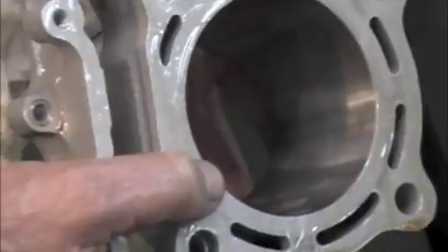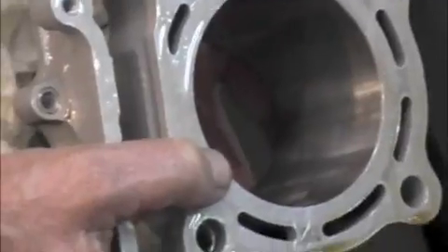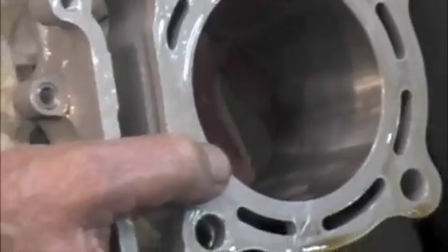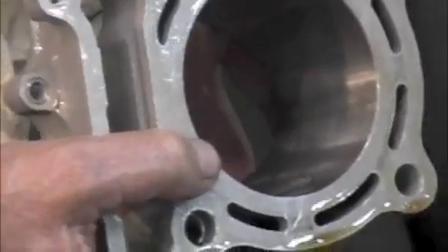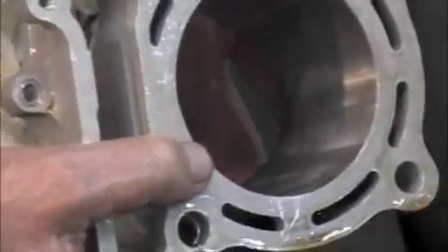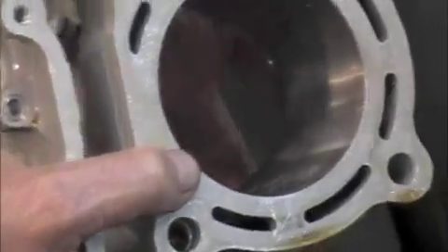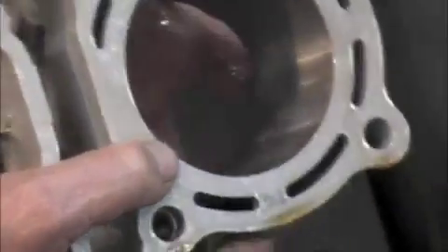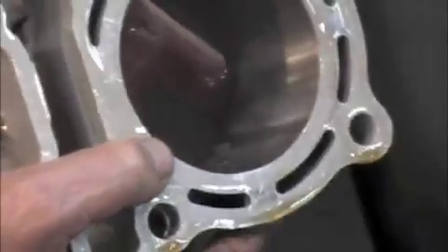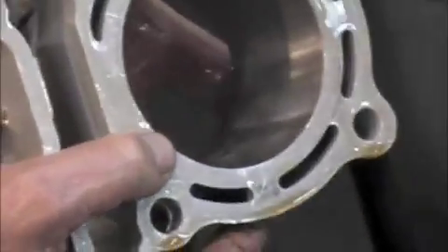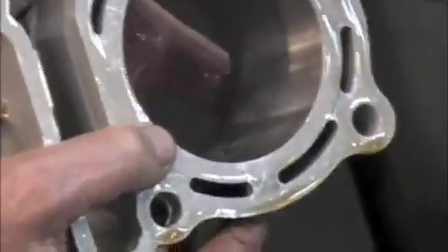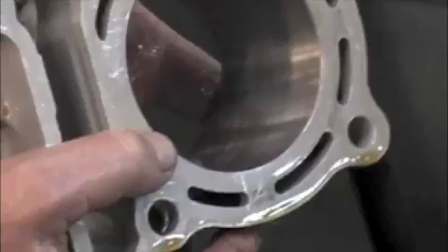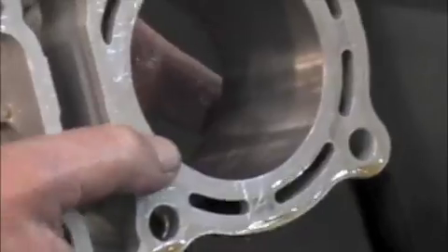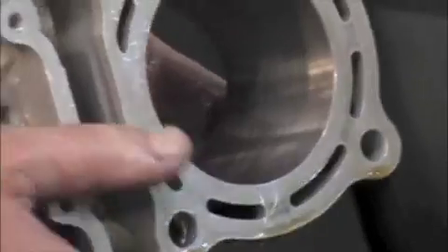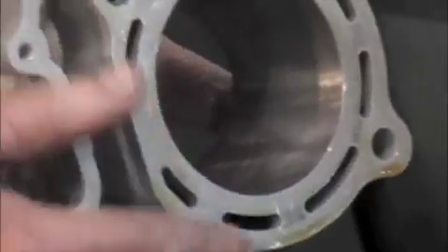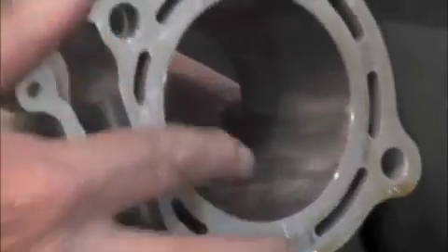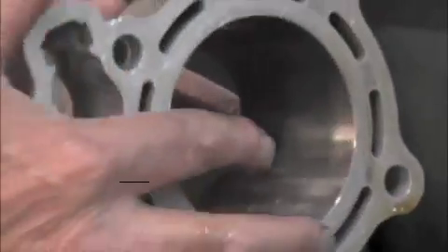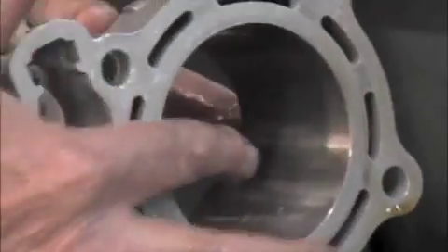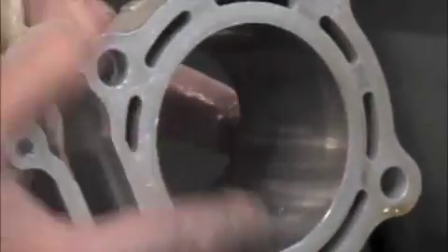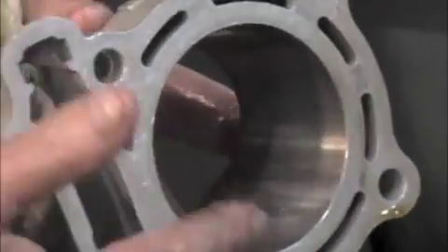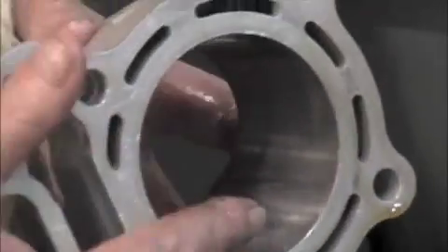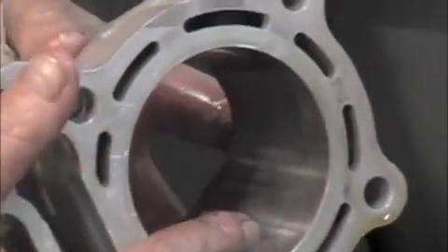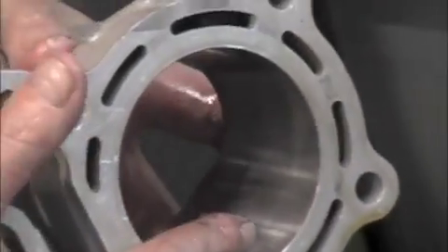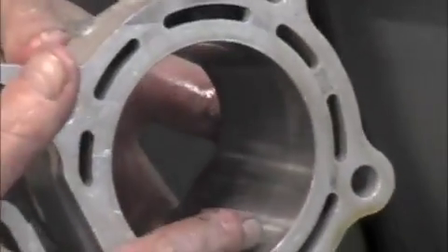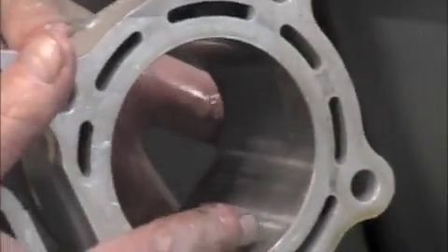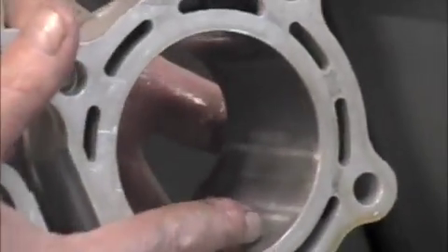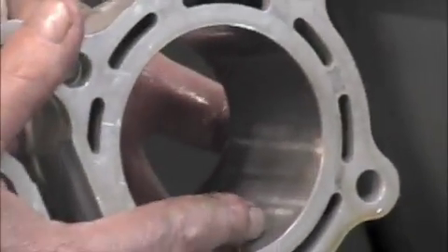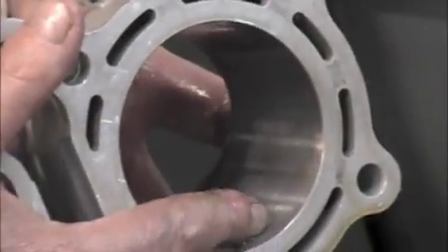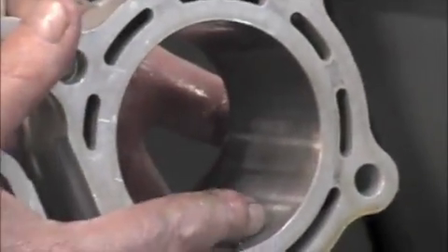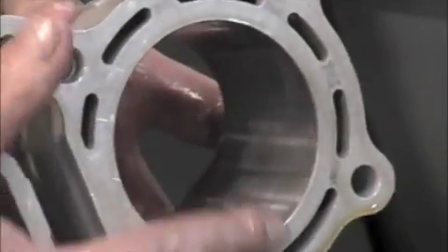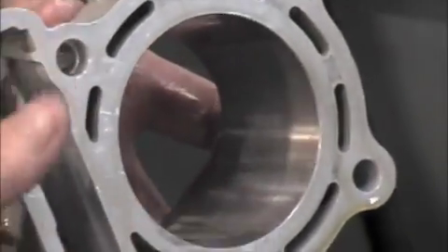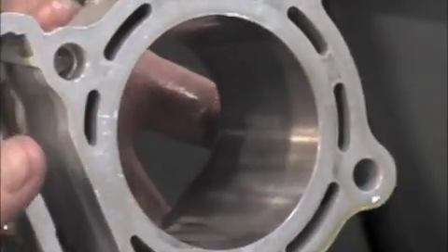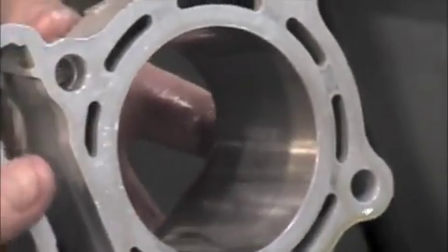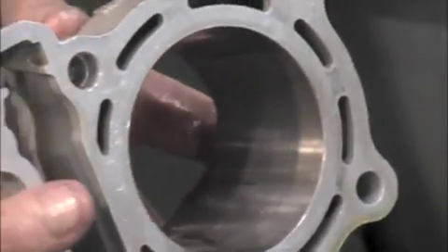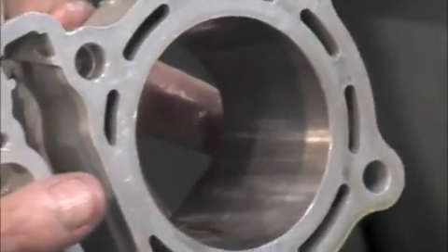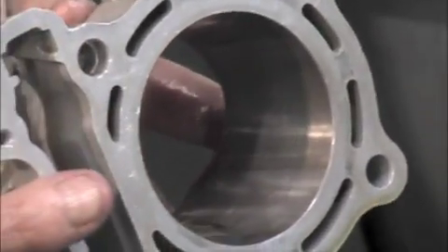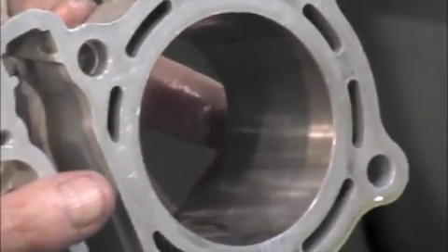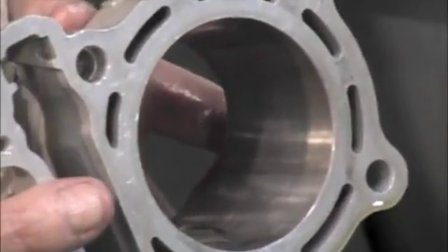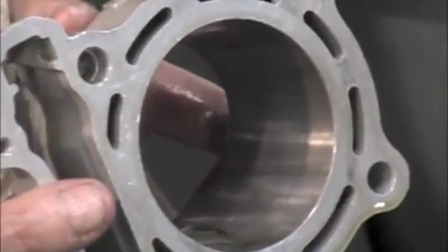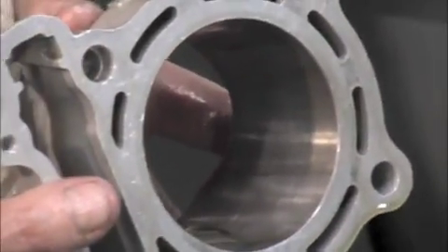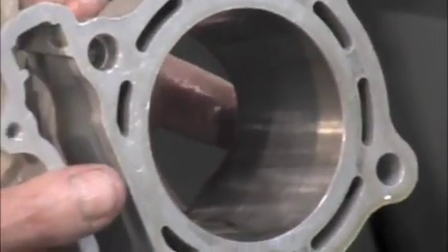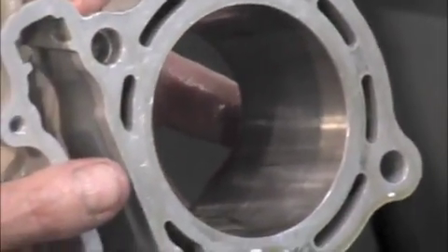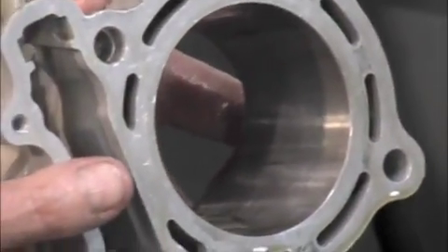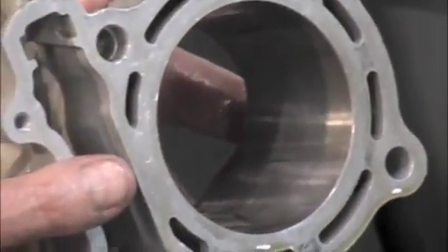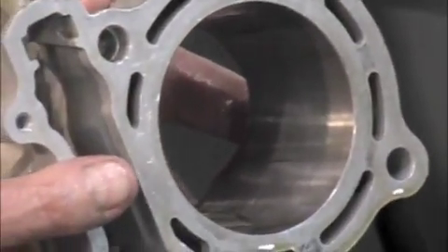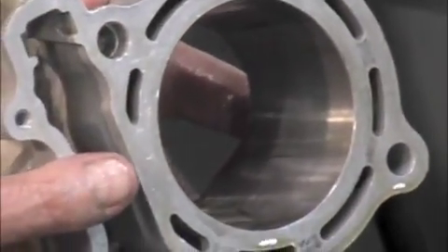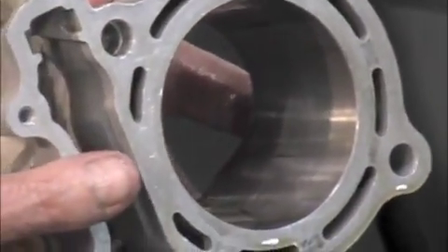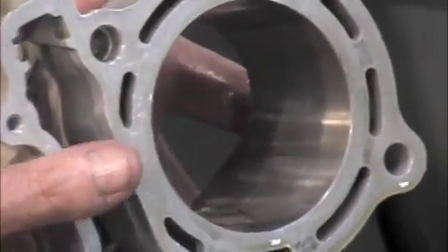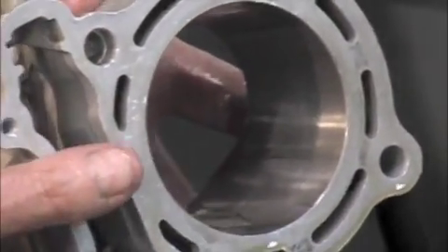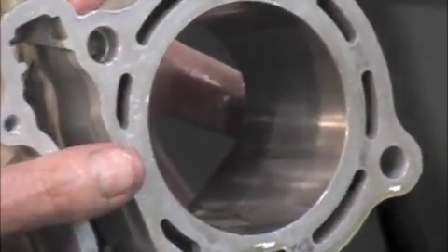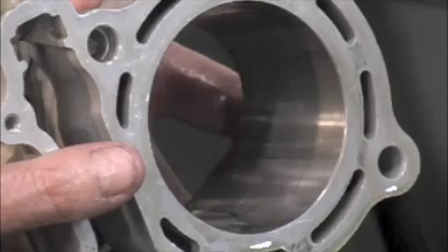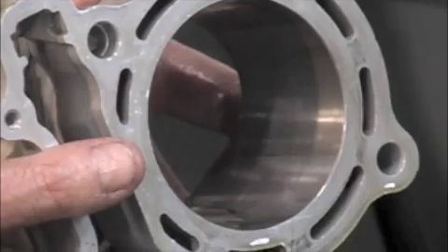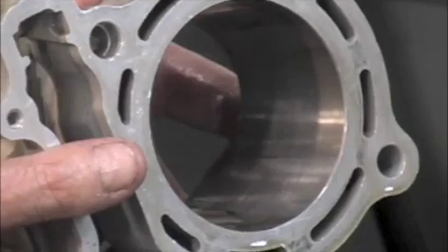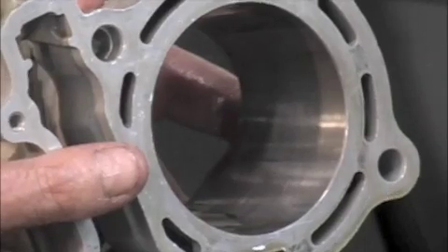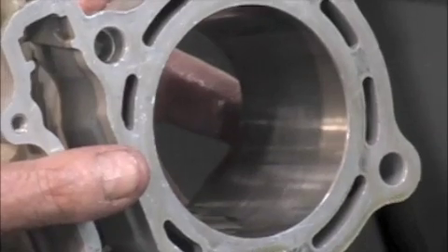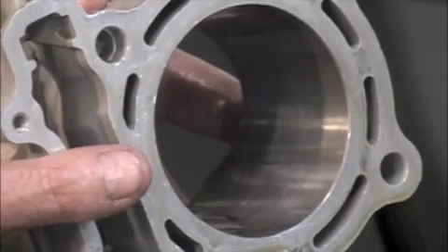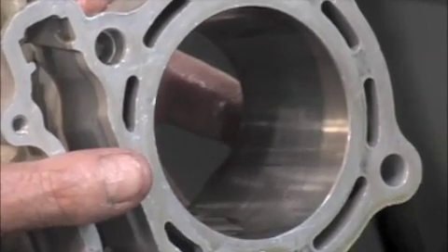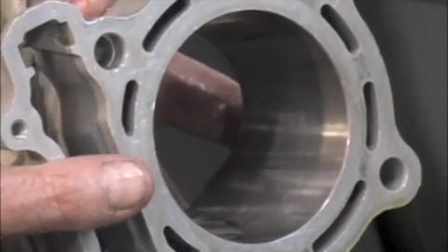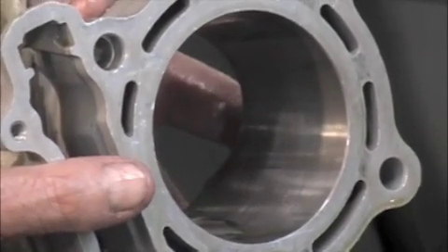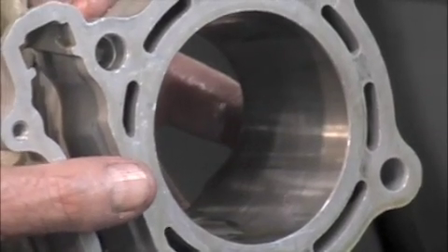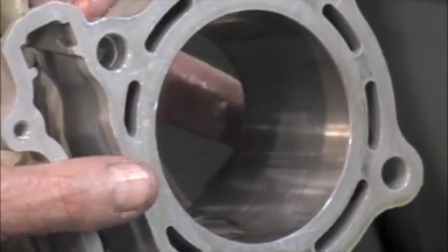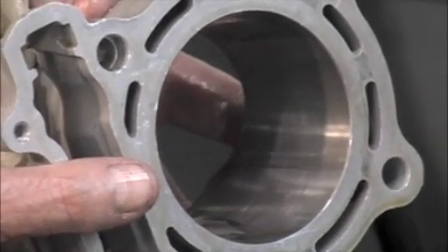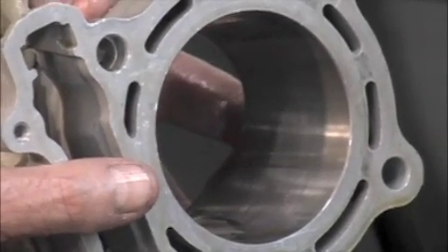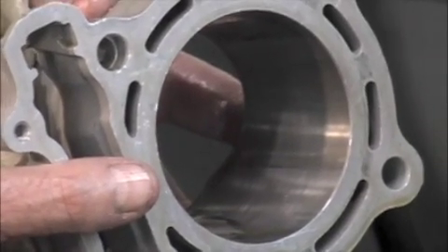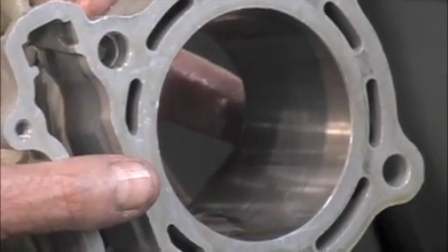Here's our diamond honed cylinder with the crosshatch finish that the manufacturer calls out for the rings.